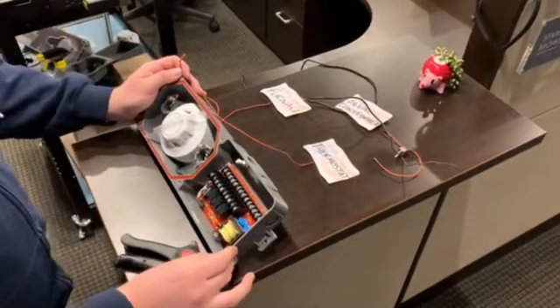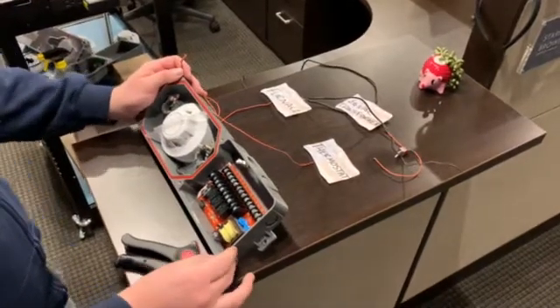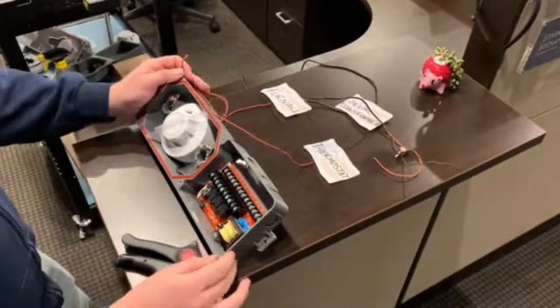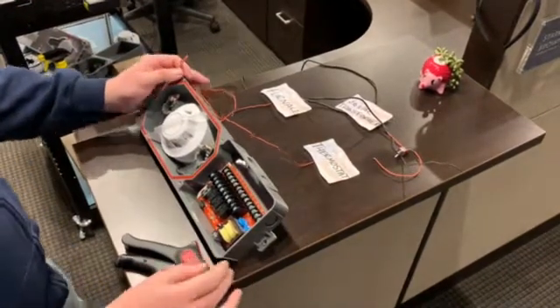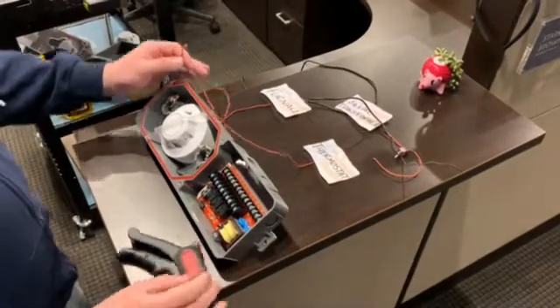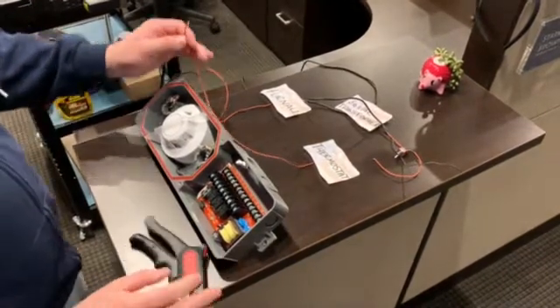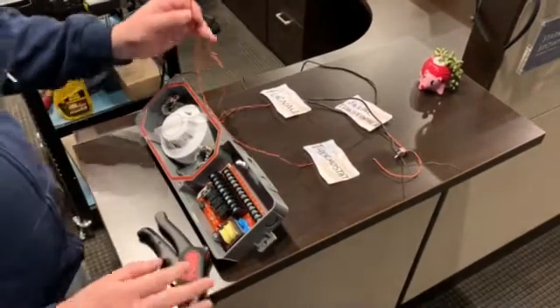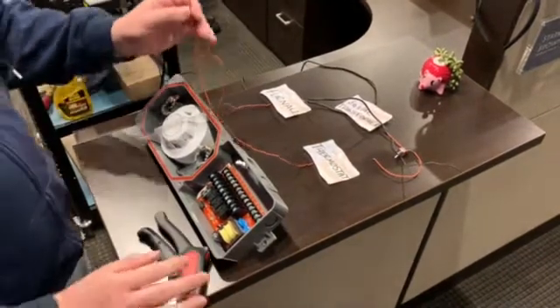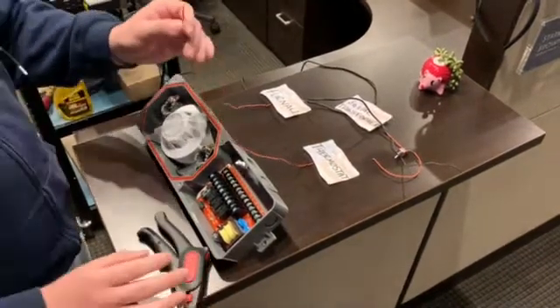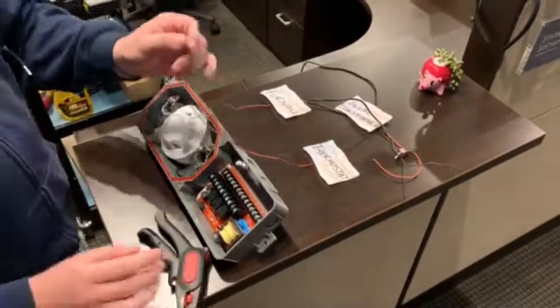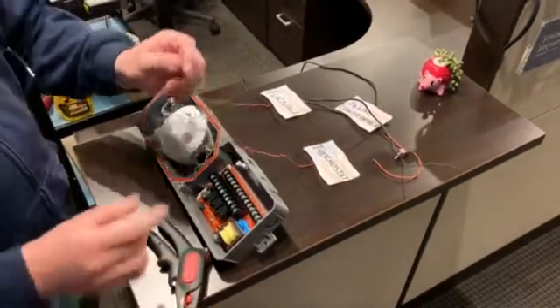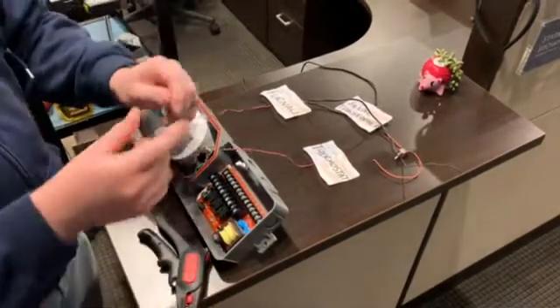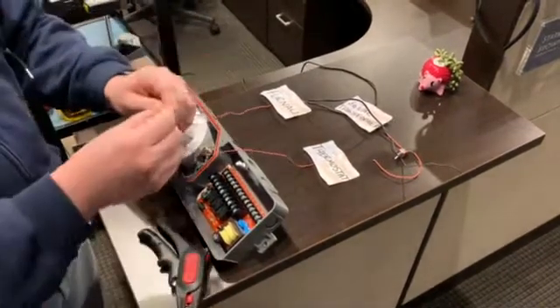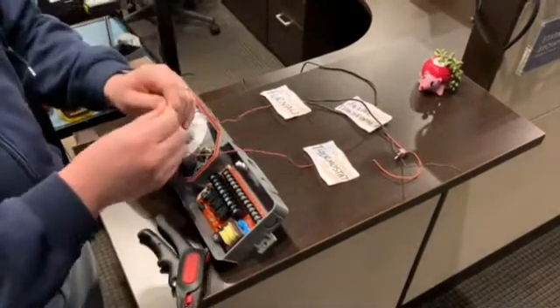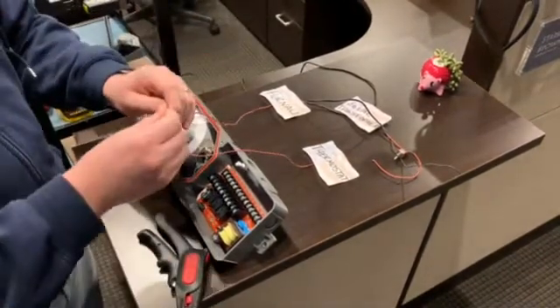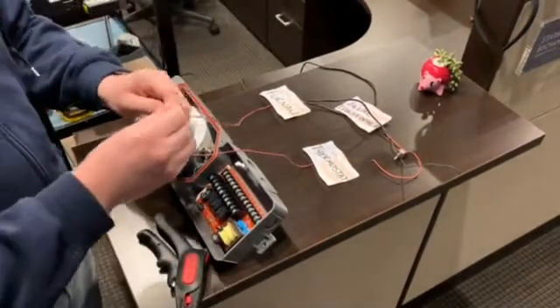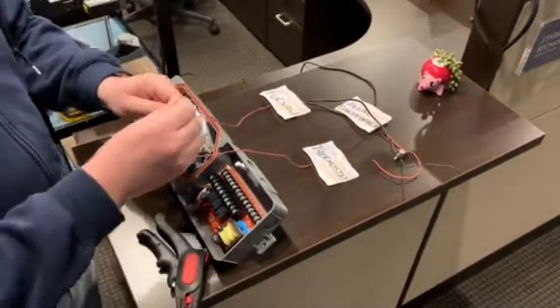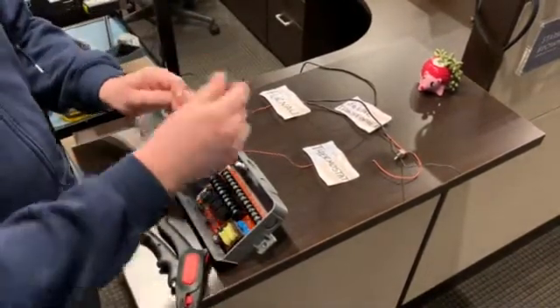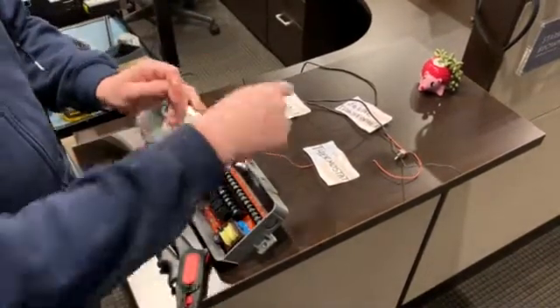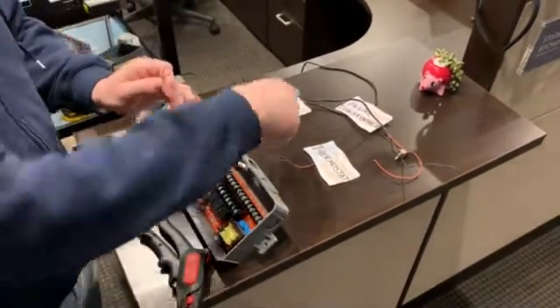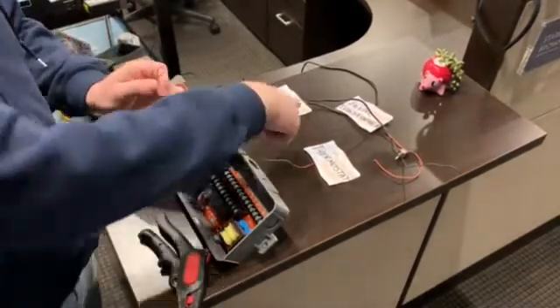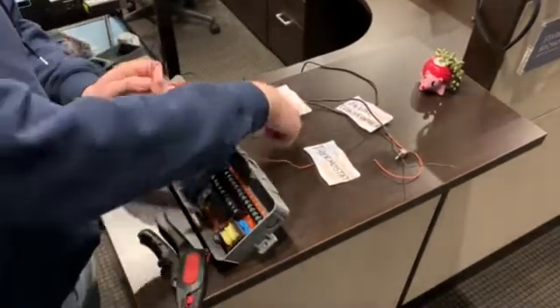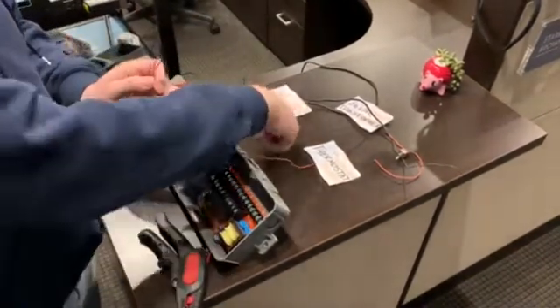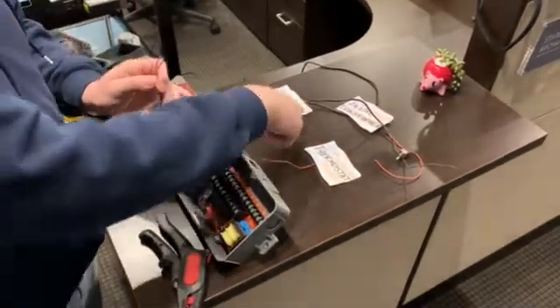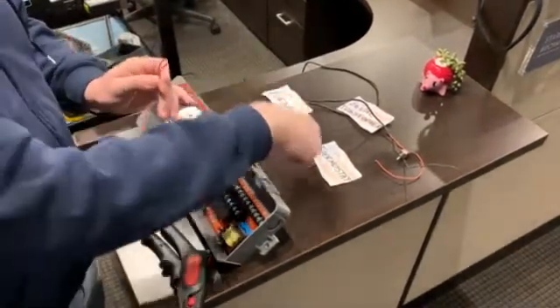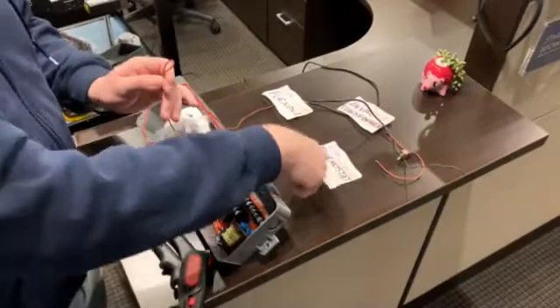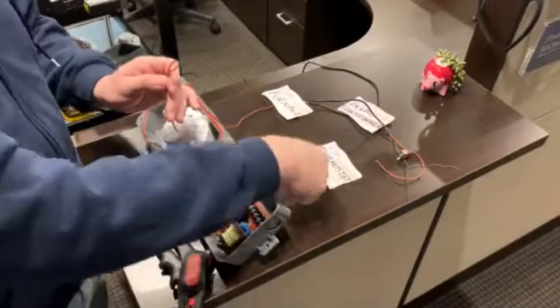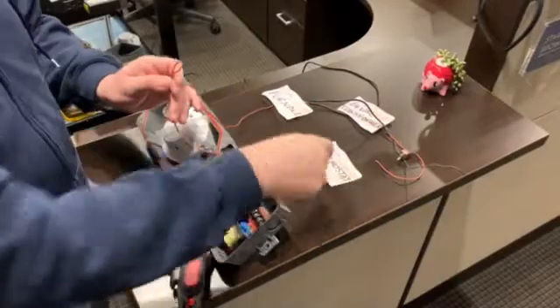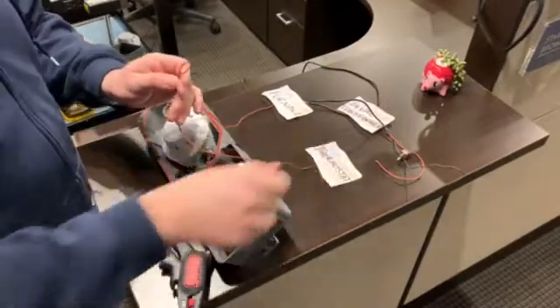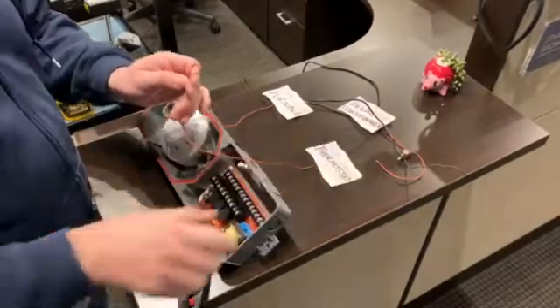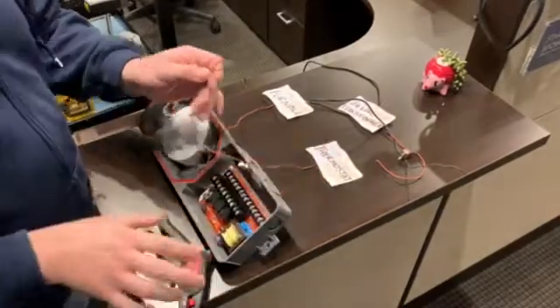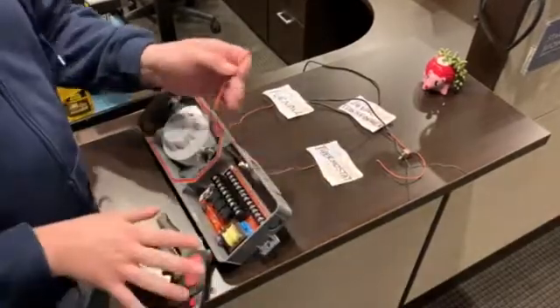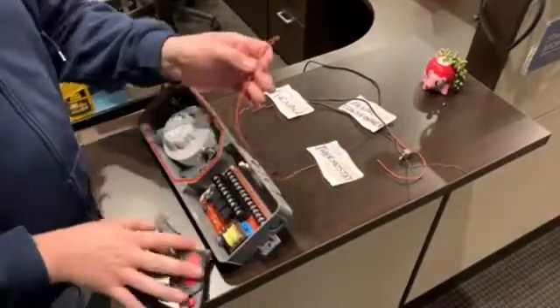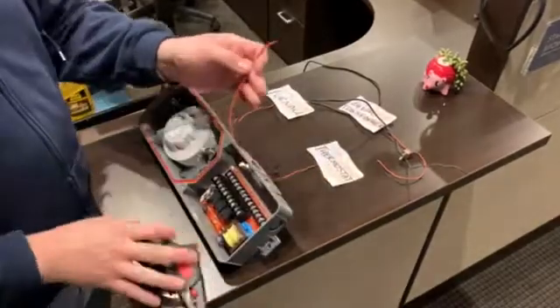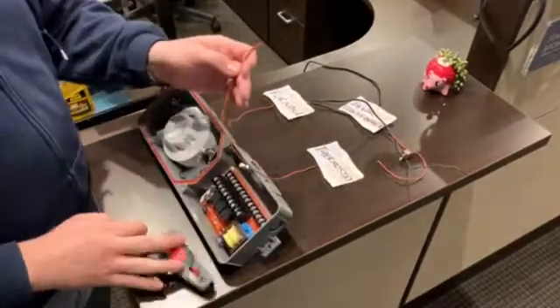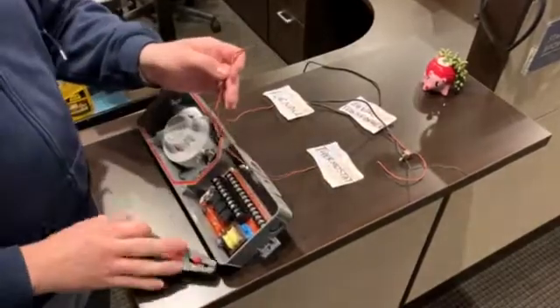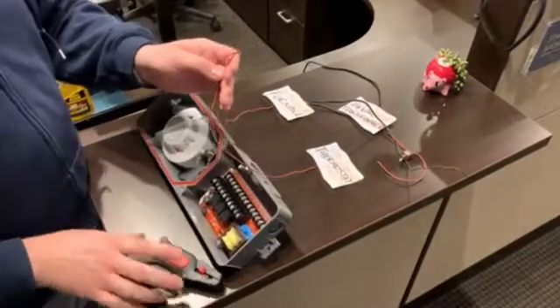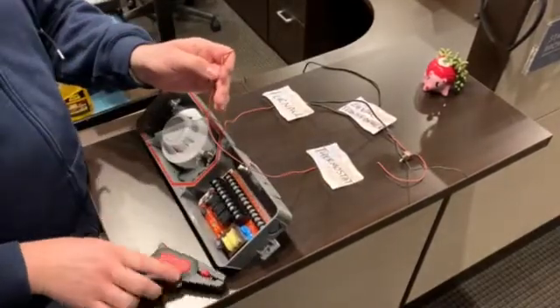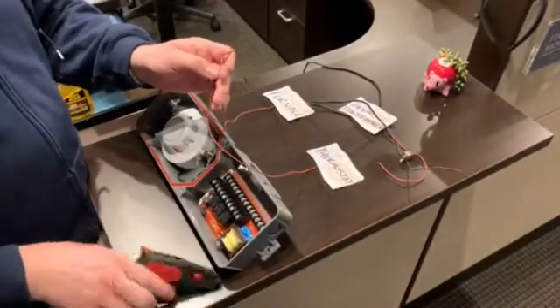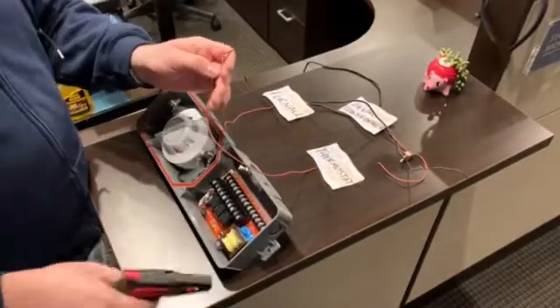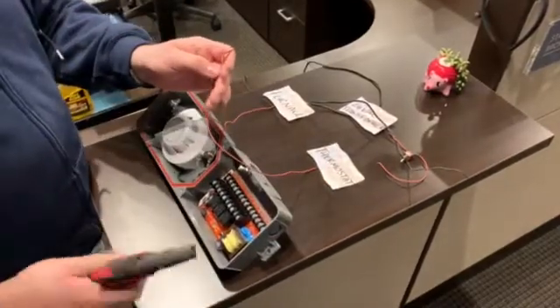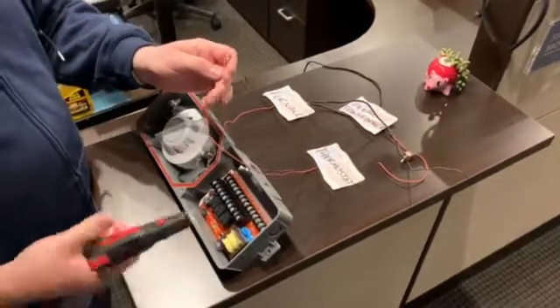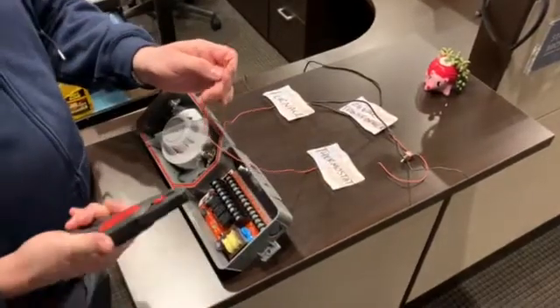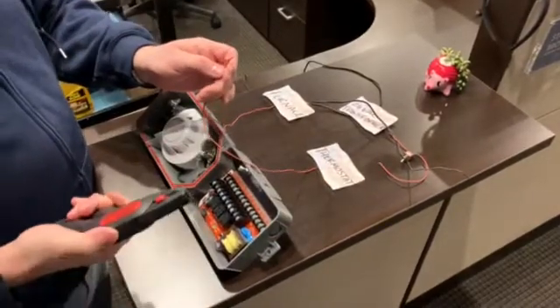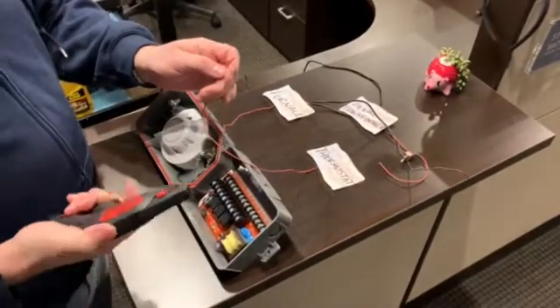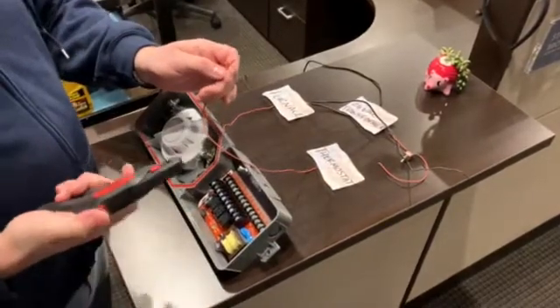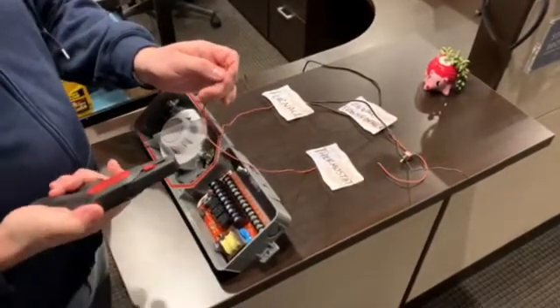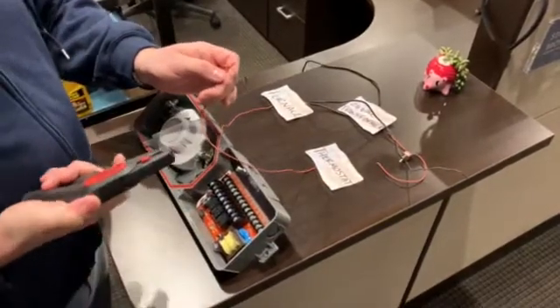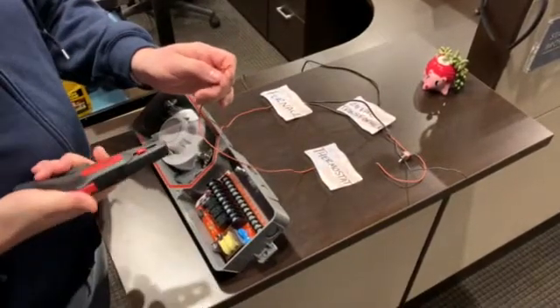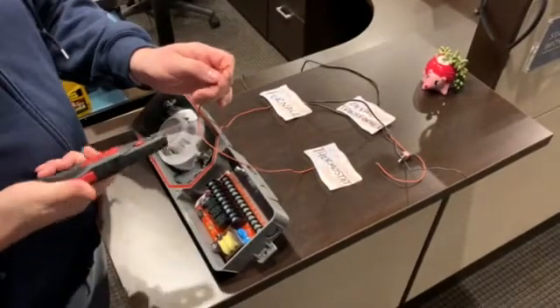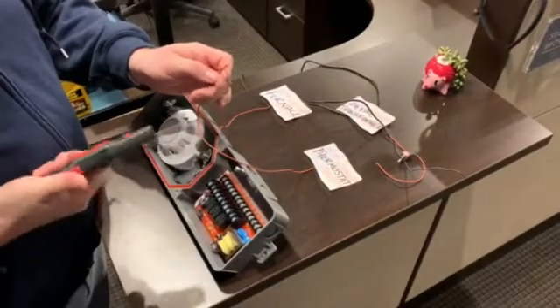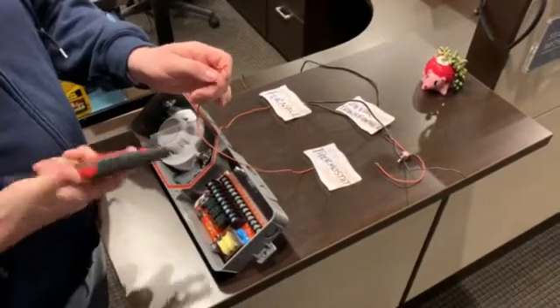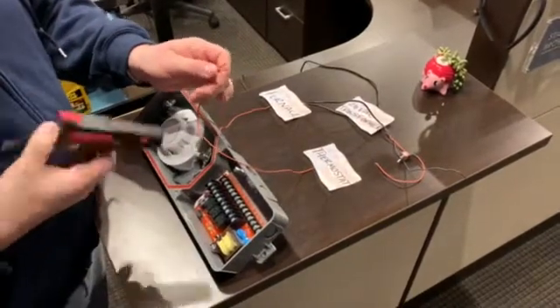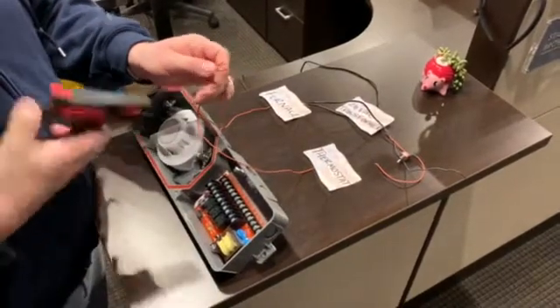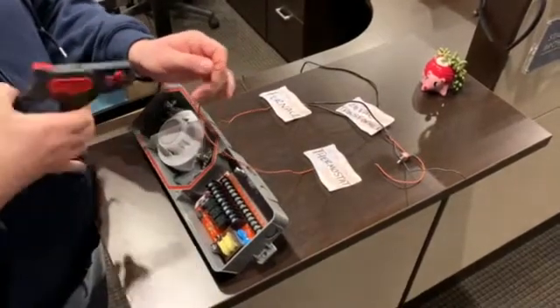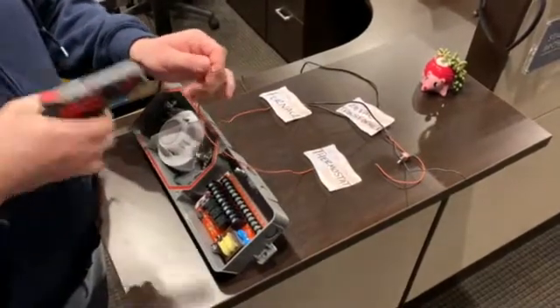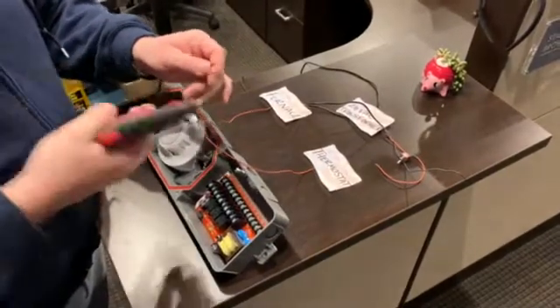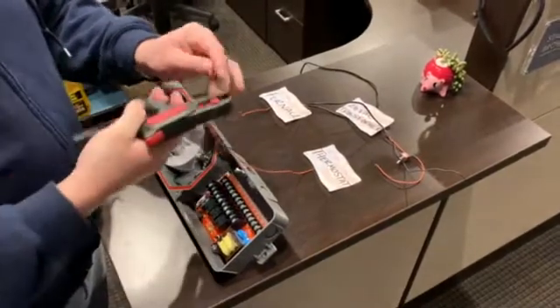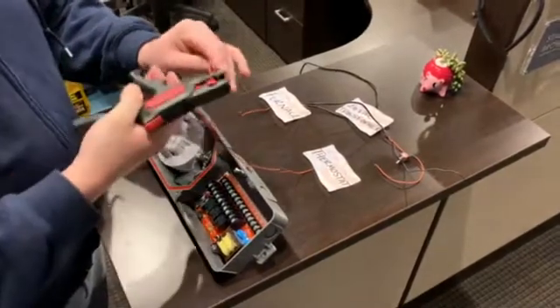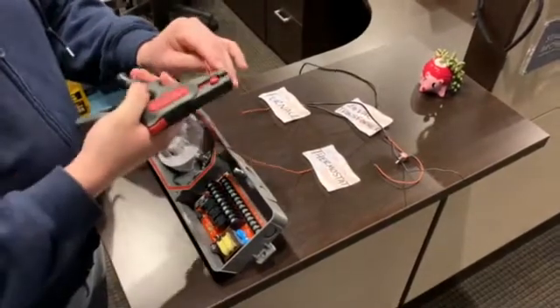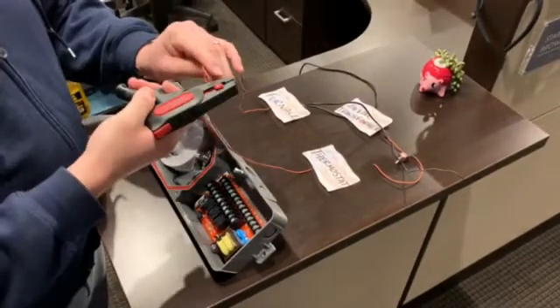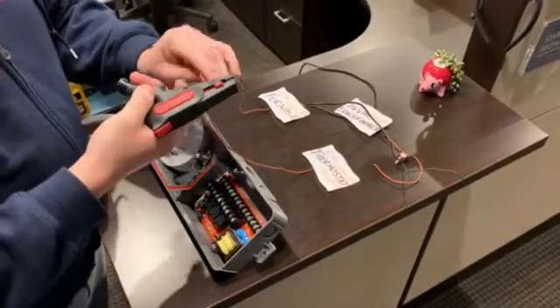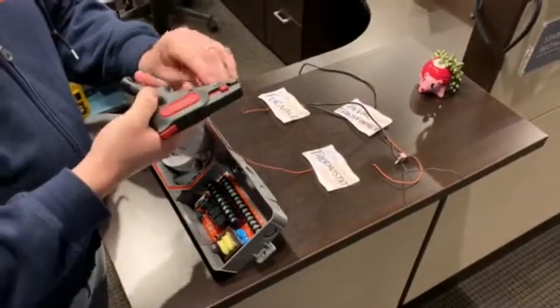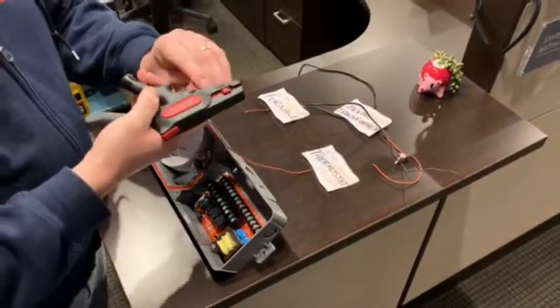First you want to take your red wire that goes between your furnace and your thermostat. What I want to do is break this wire here.